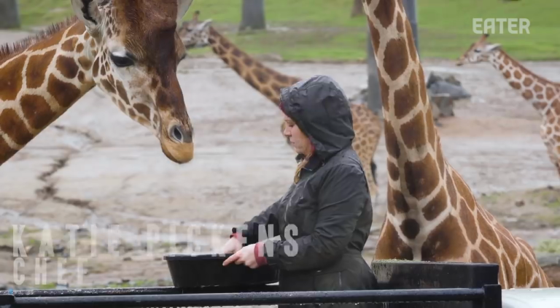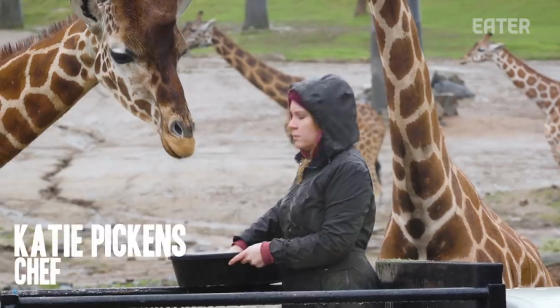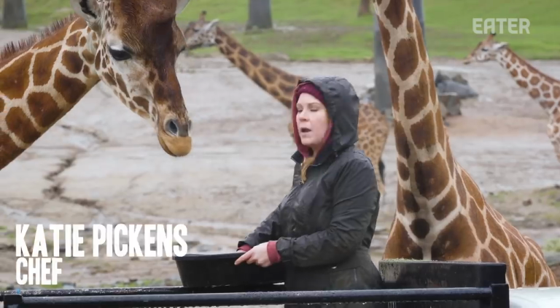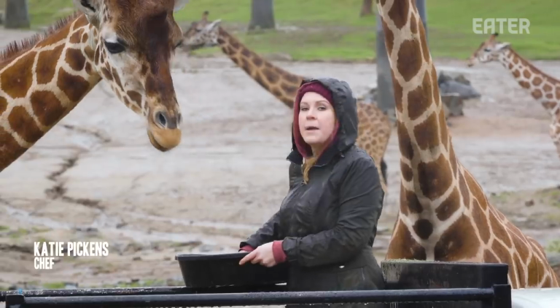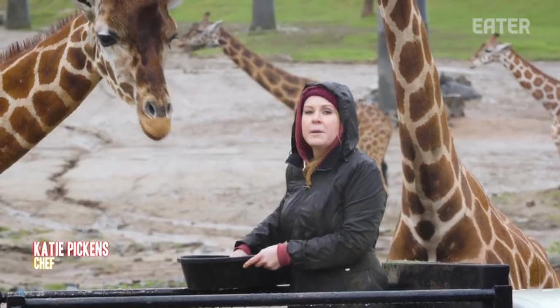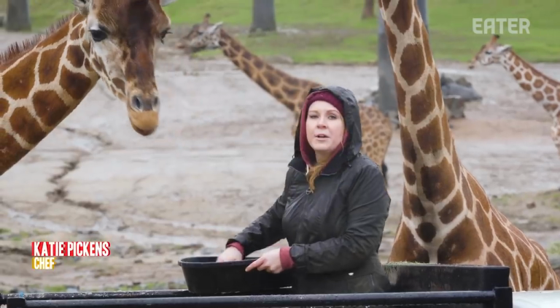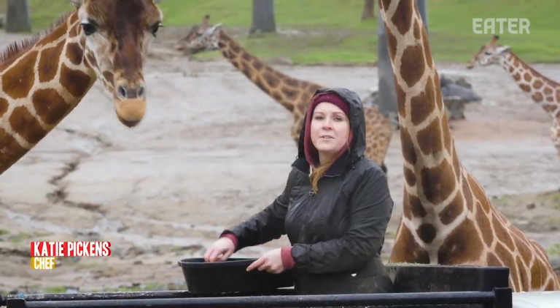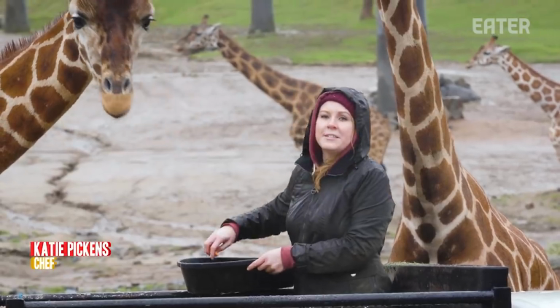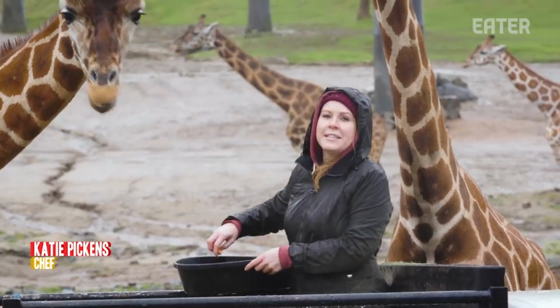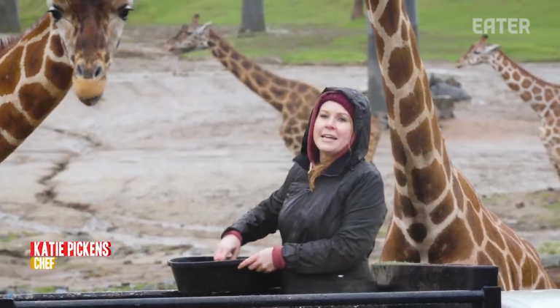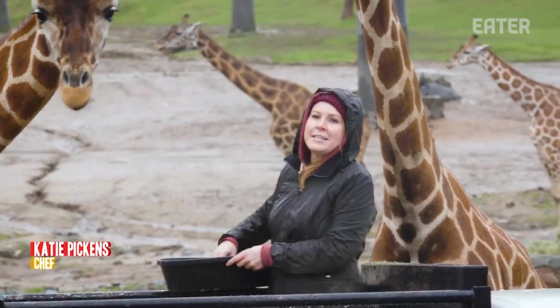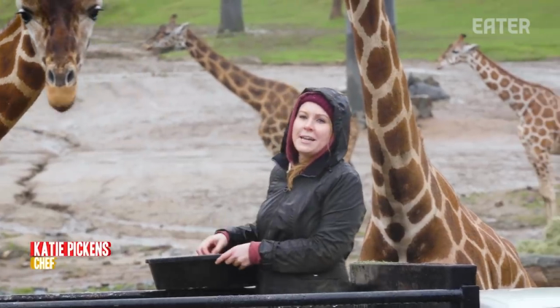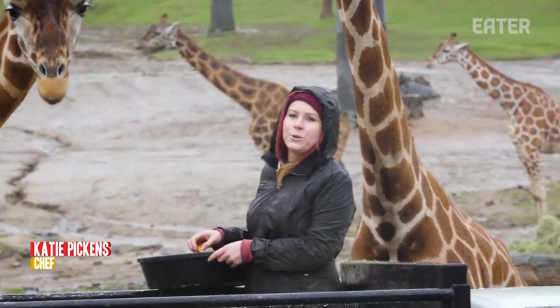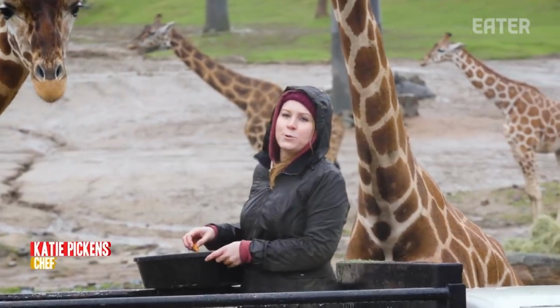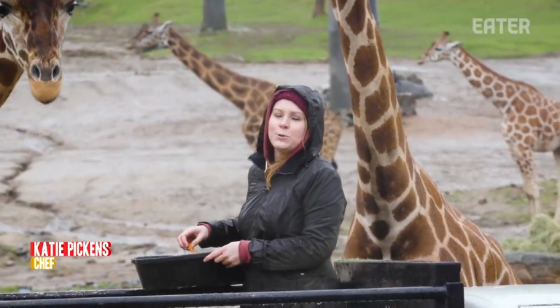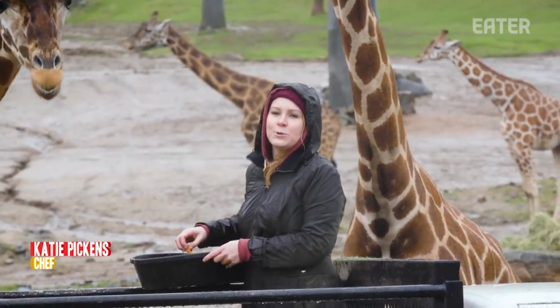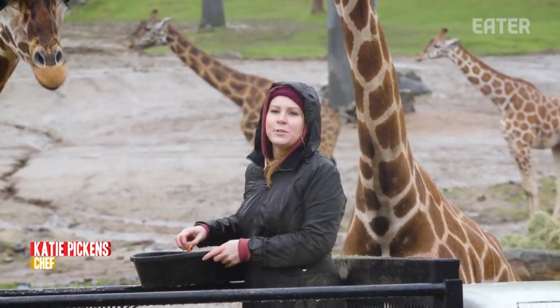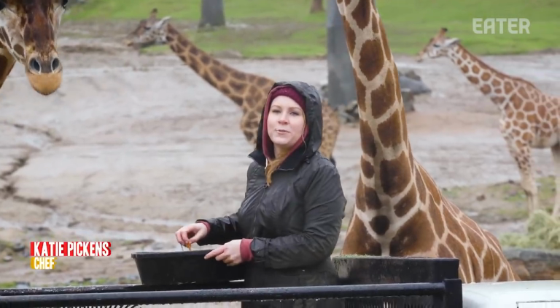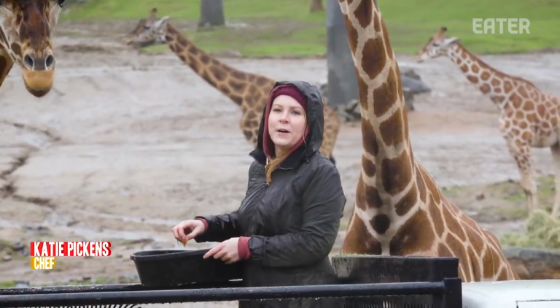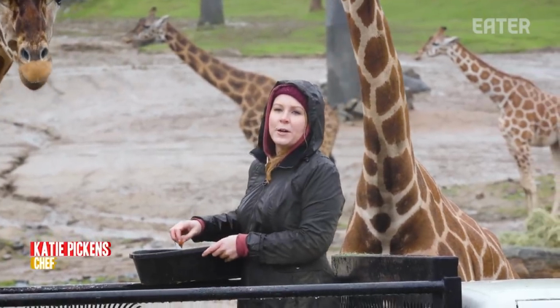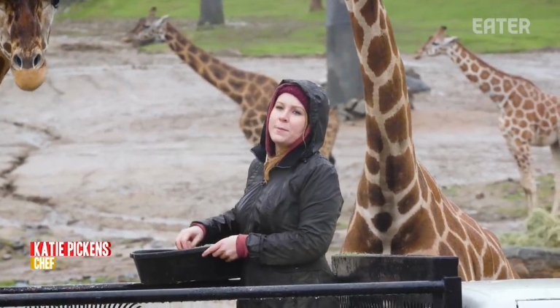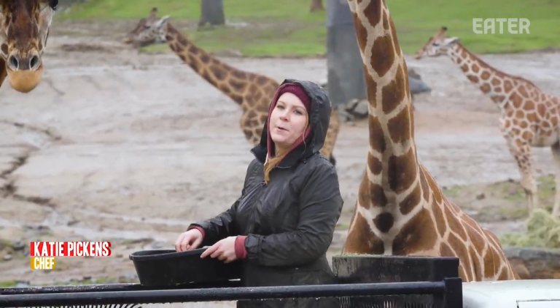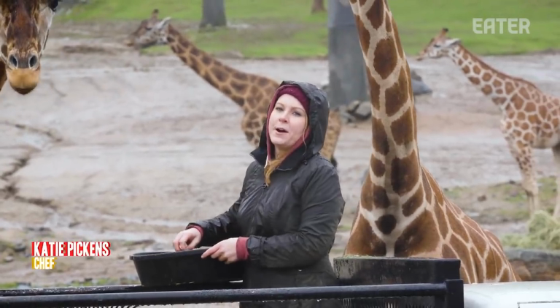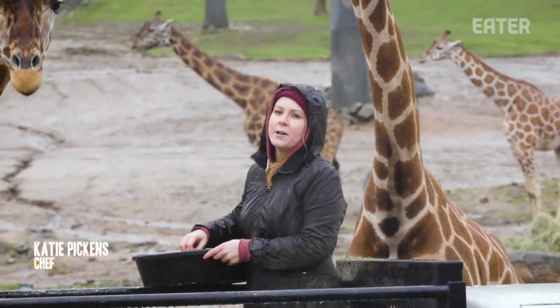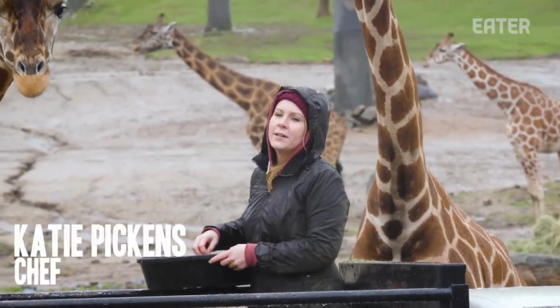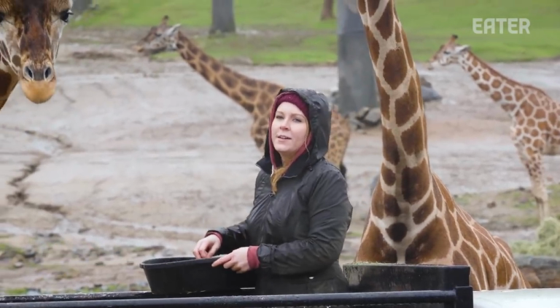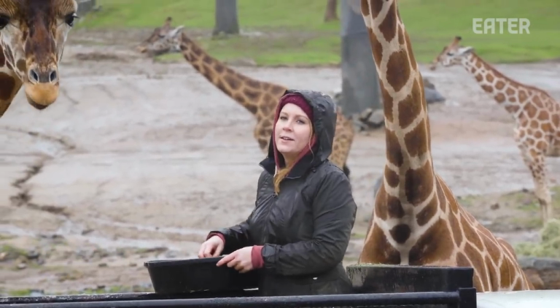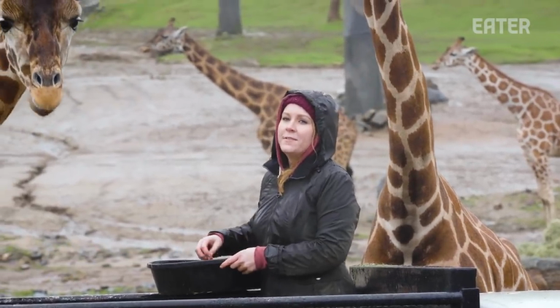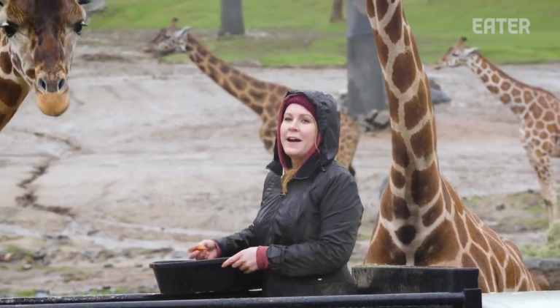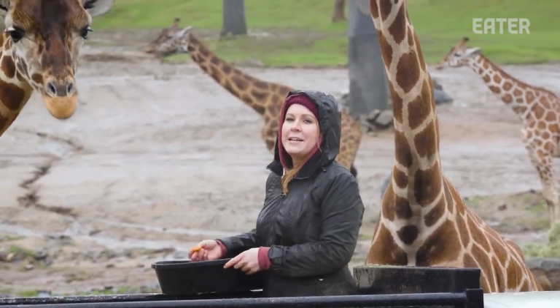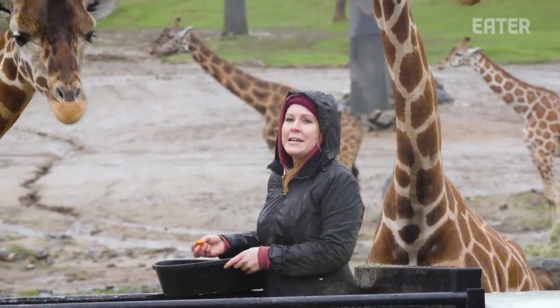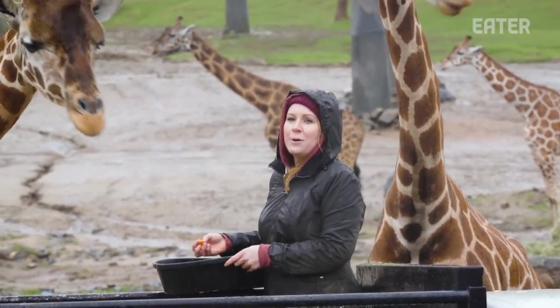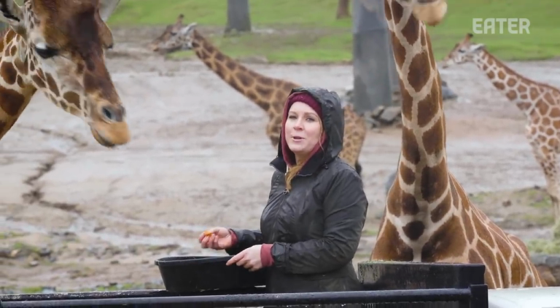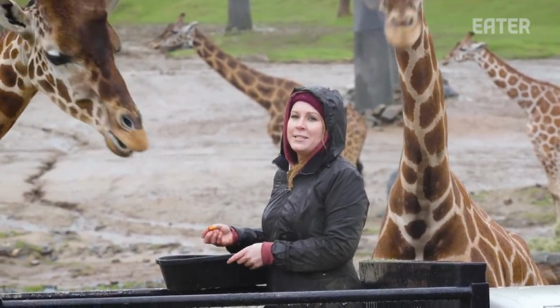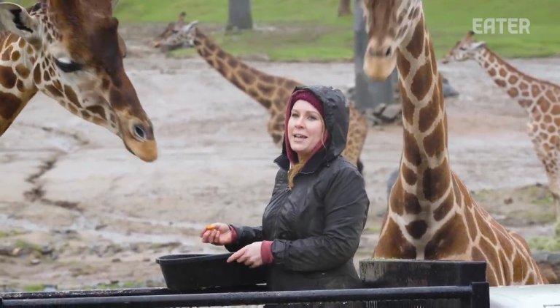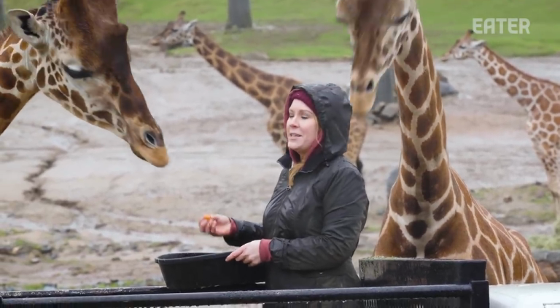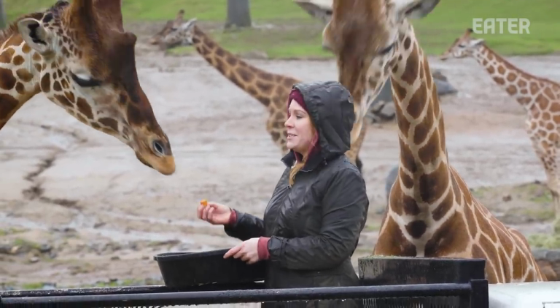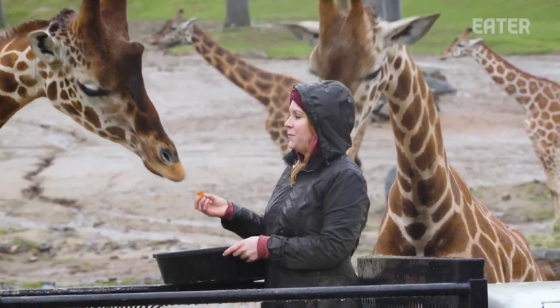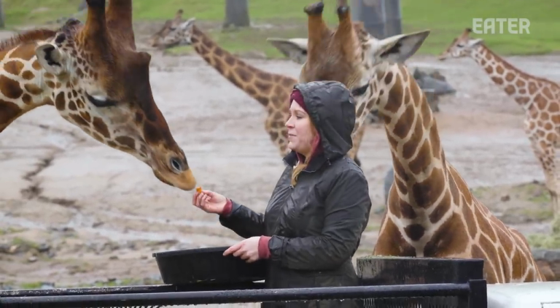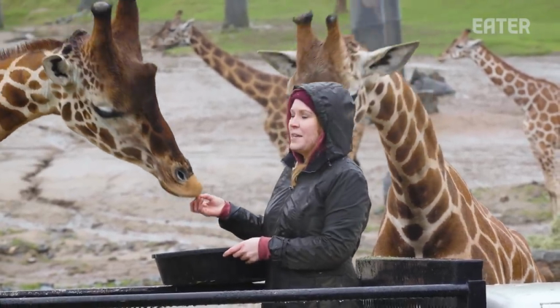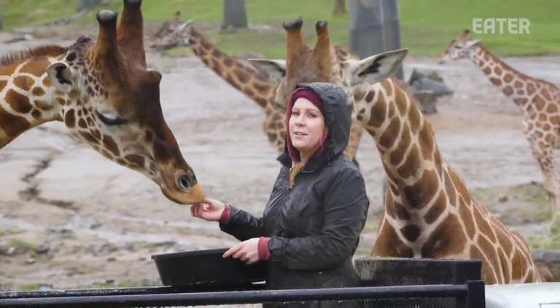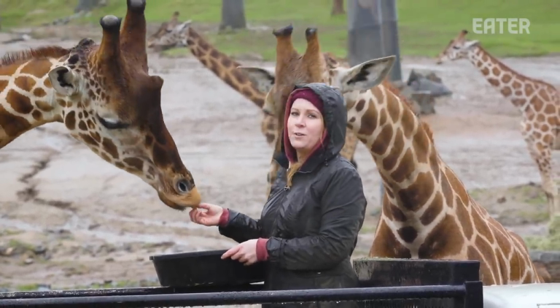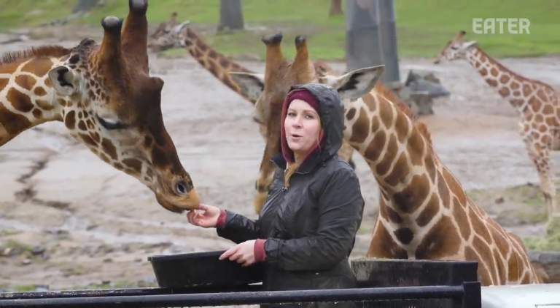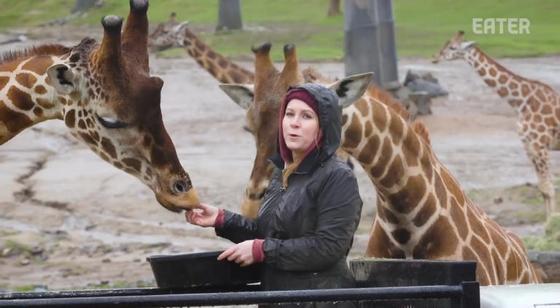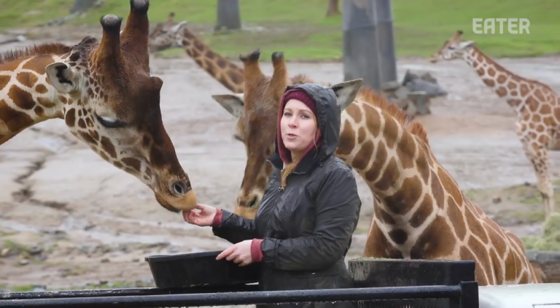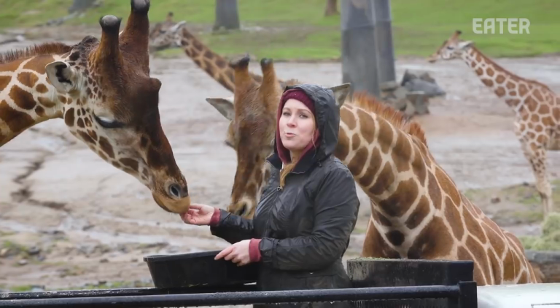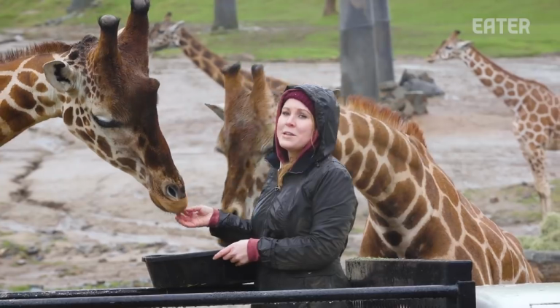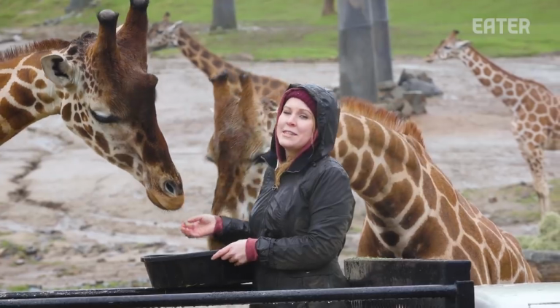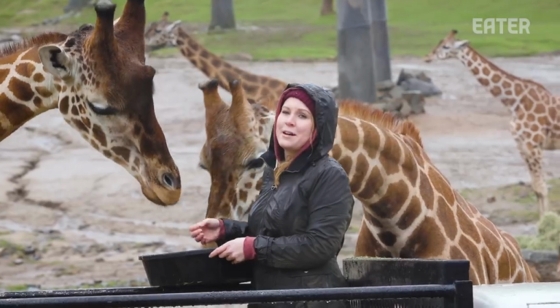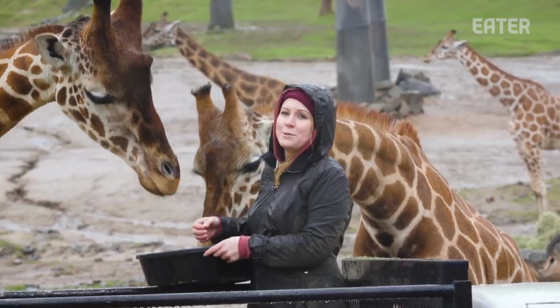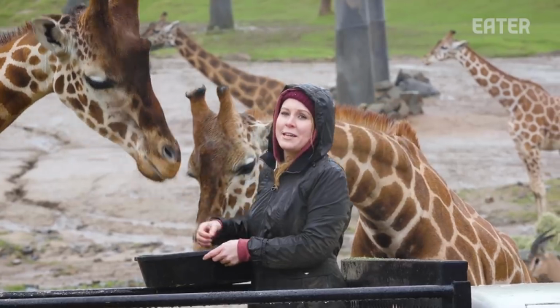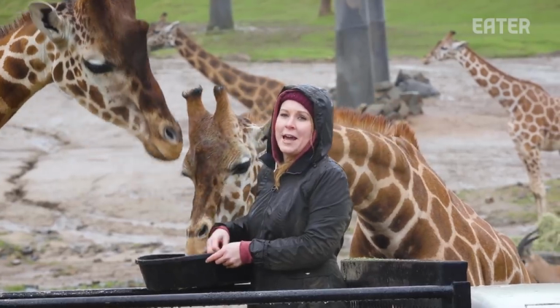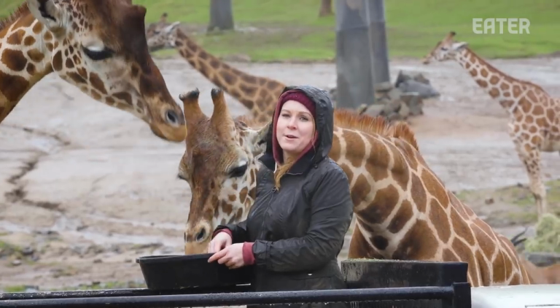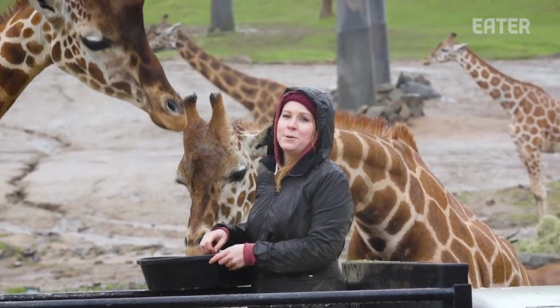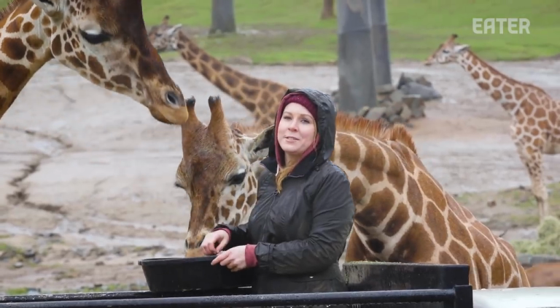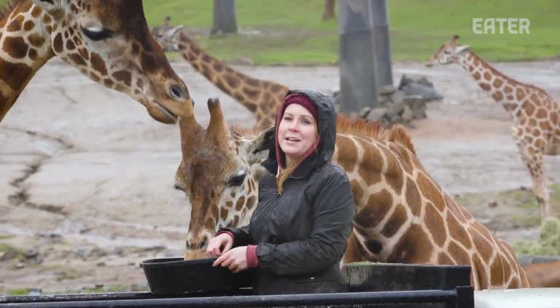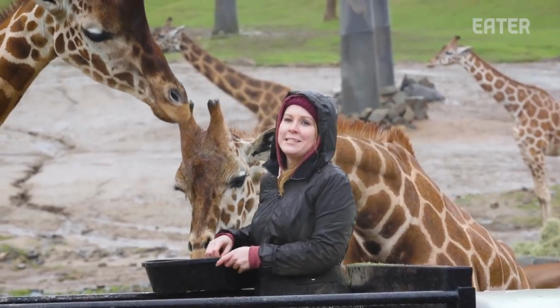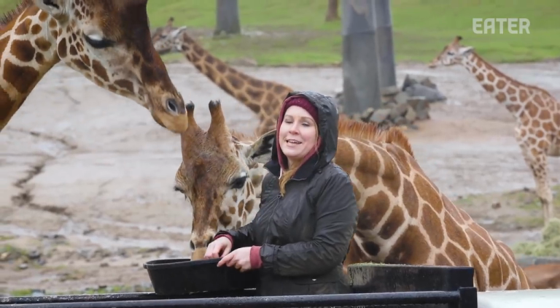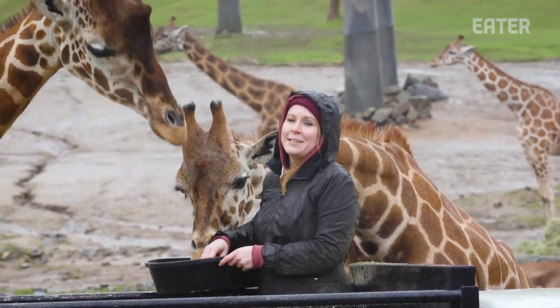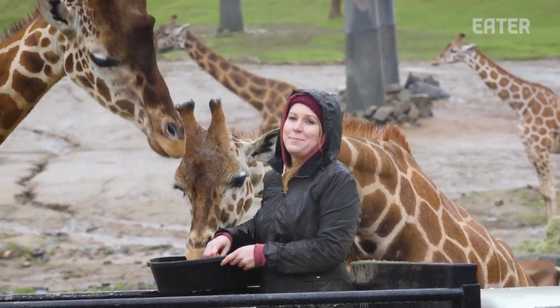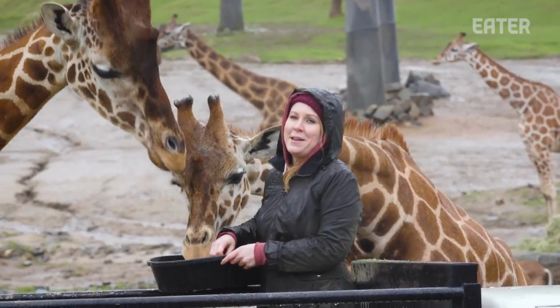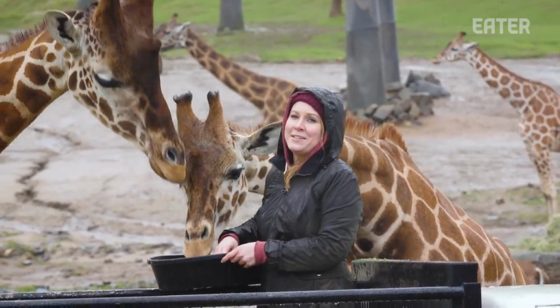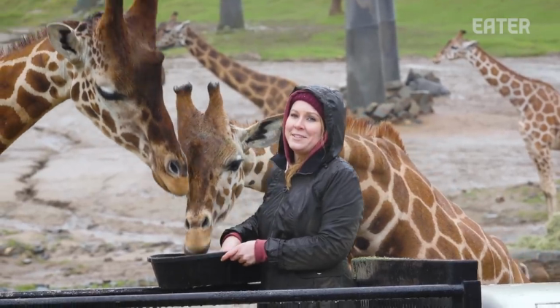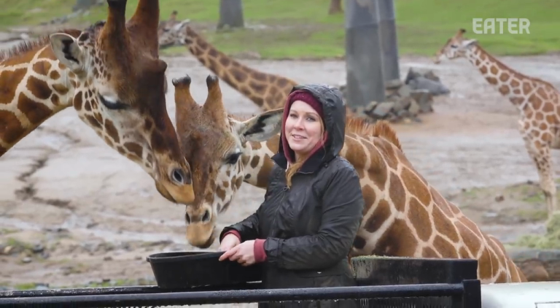I'm here at the San Diego Zoo Safari Park, finding out what it takes to feed over 3,000 animals on a daily basis.